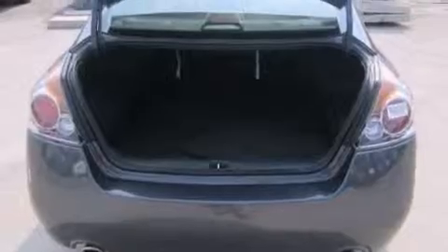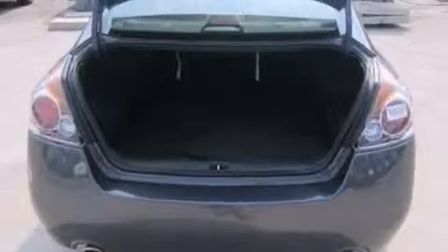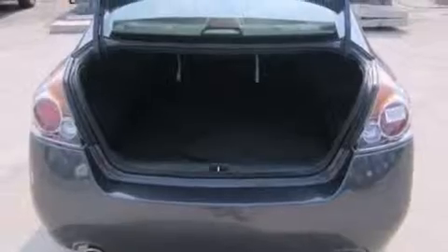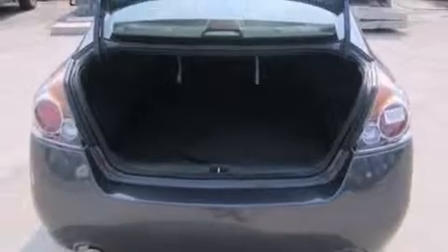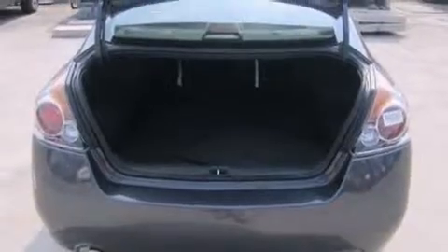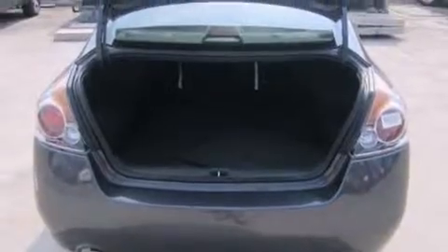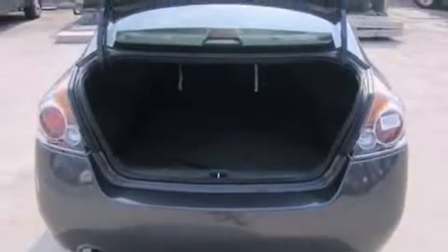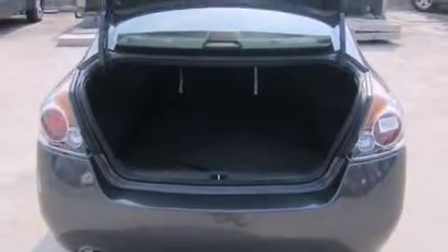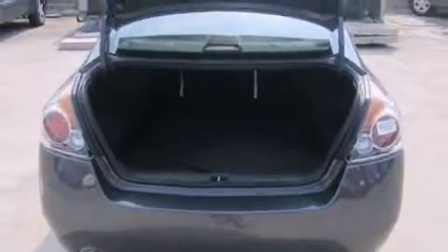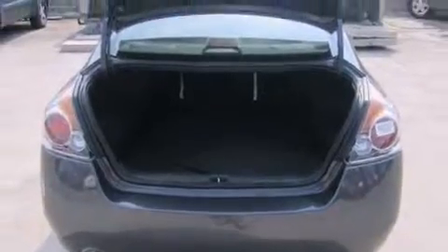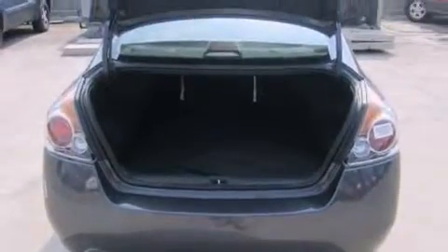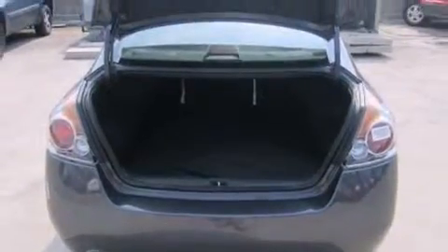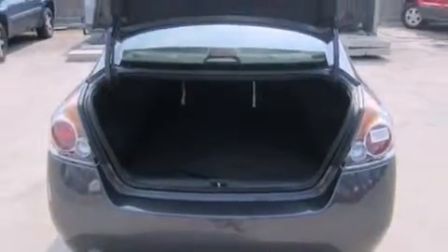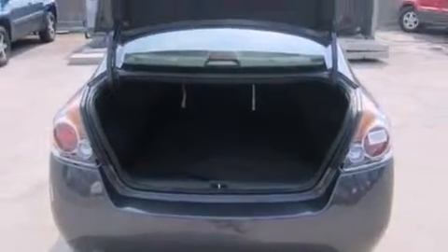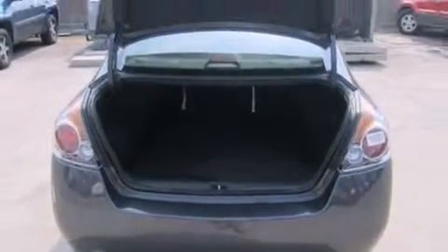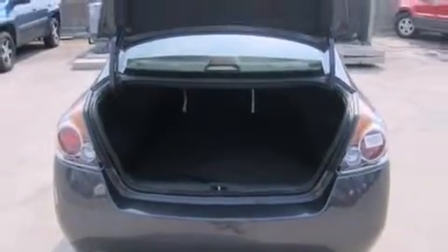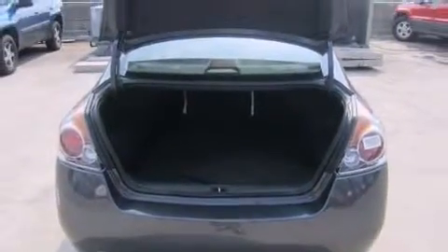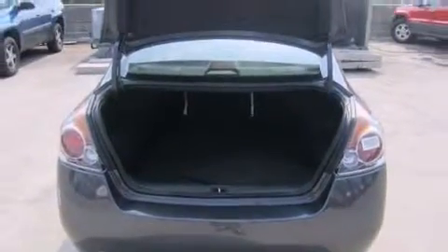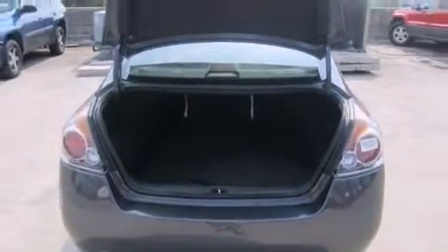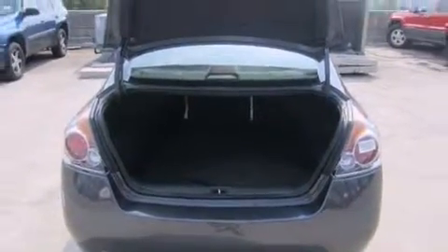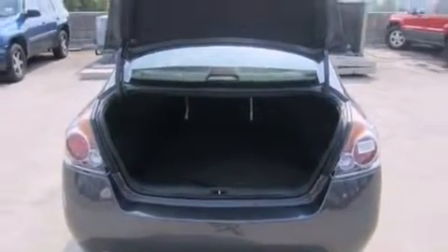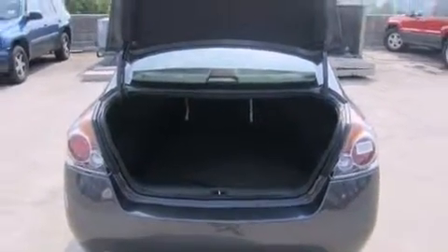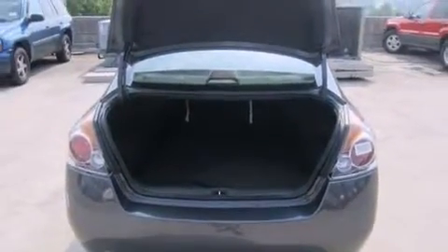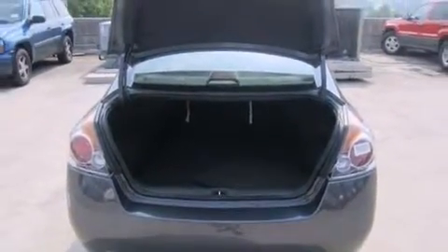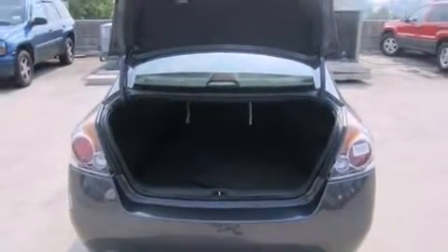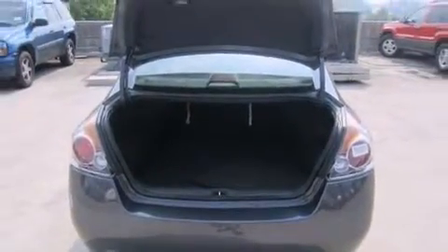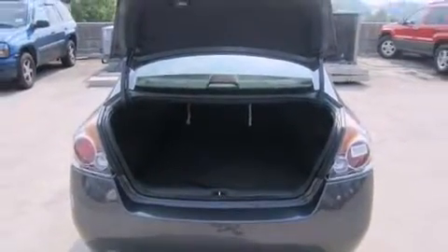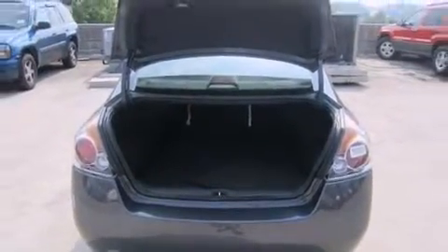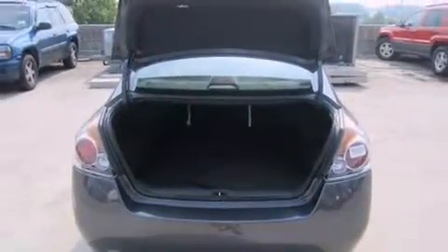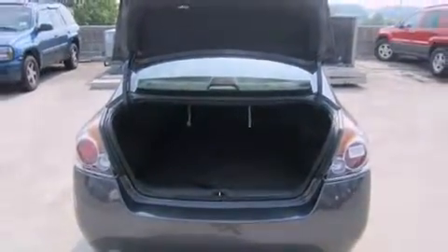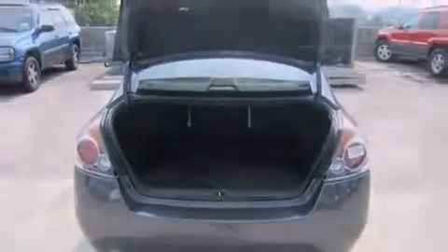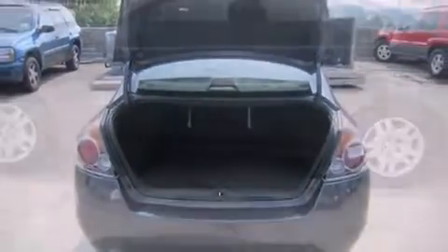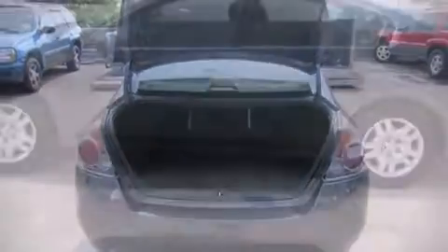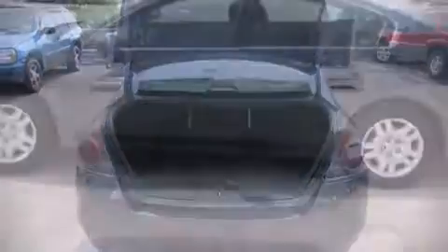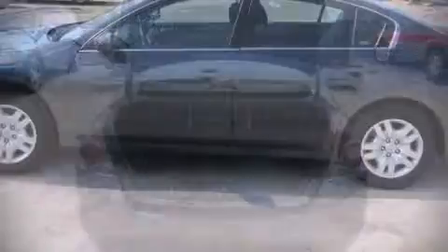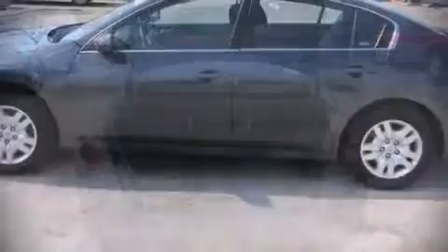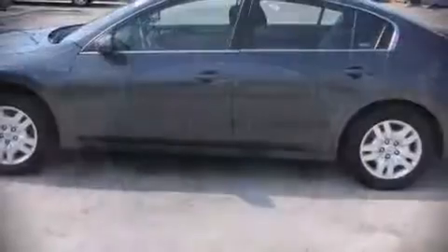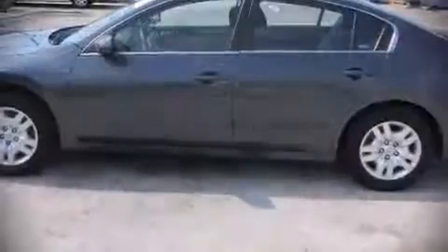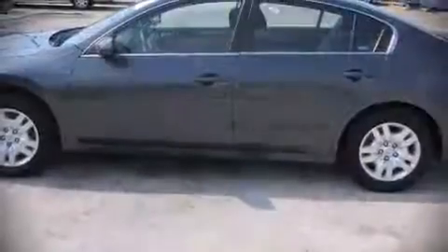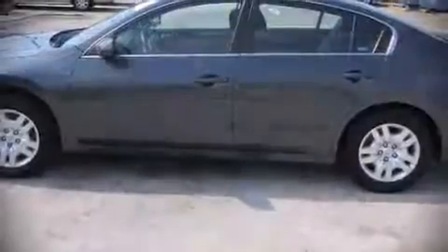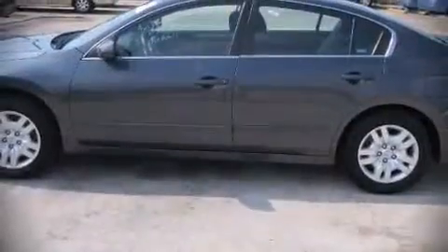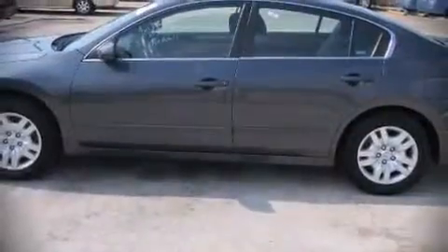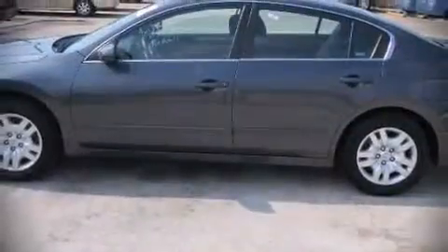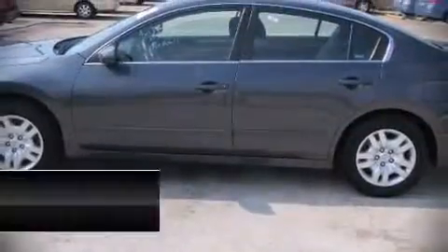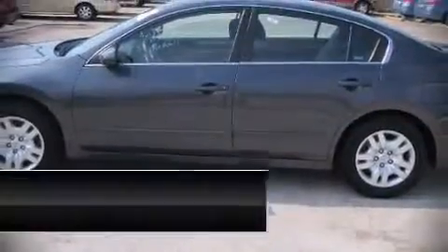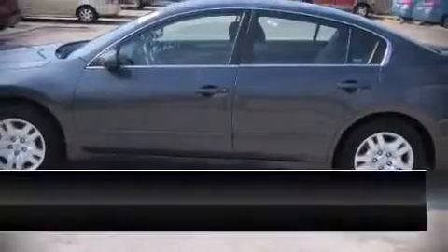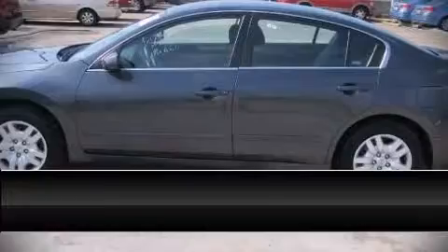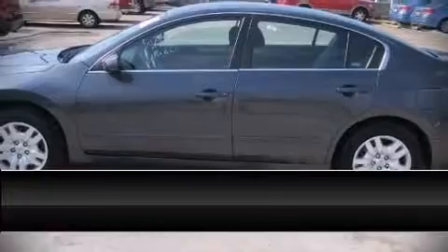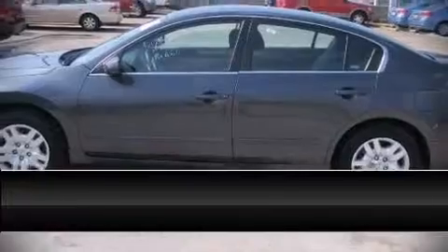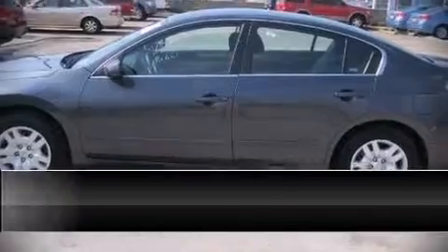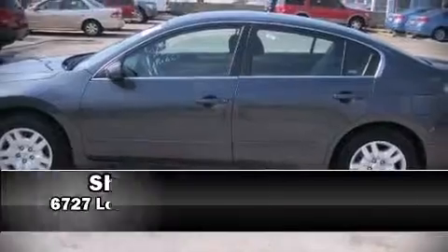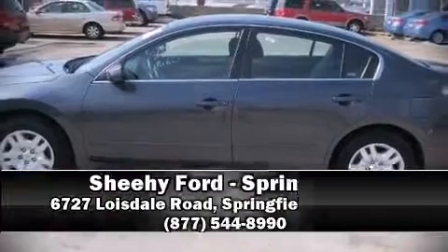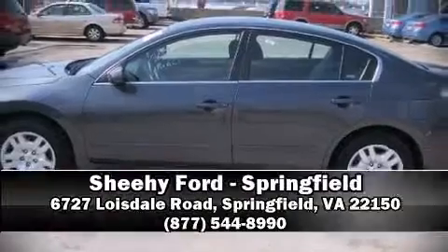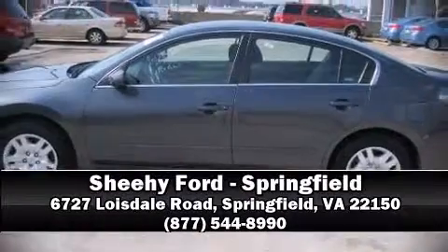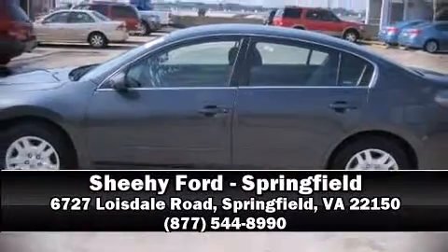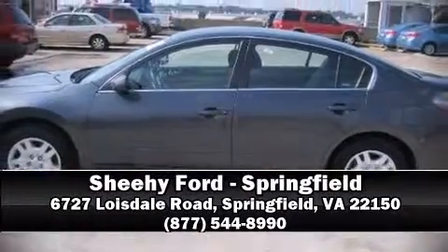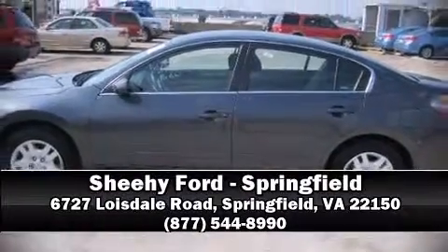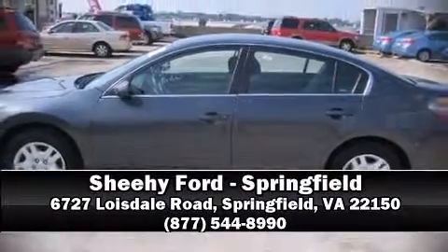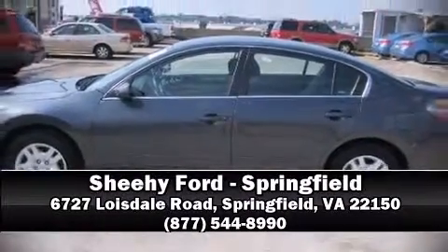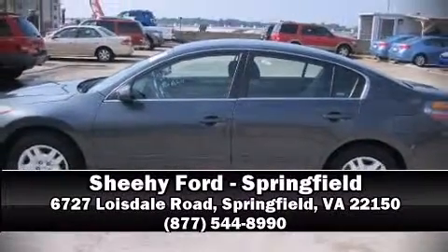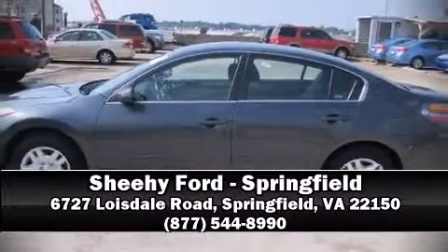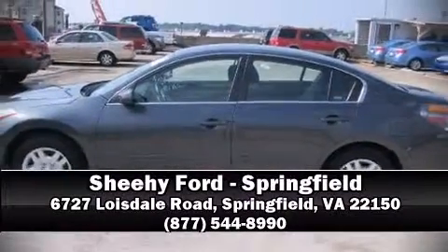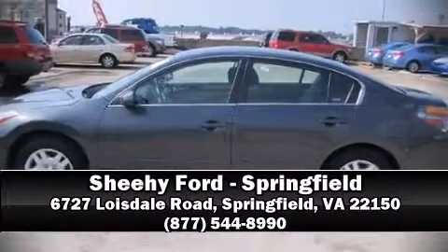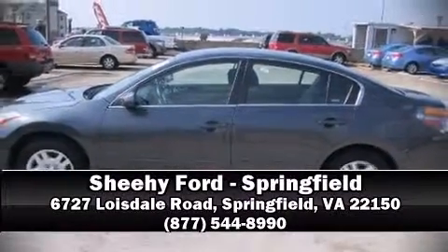A Carfax history report indicates just one previous owner. Please don't hesitate to give us a call. I hope you enjoyed this video.